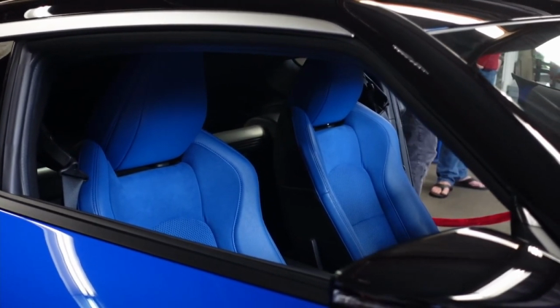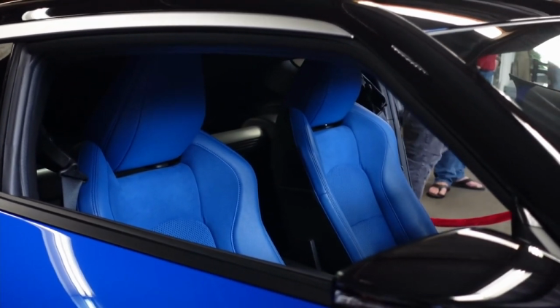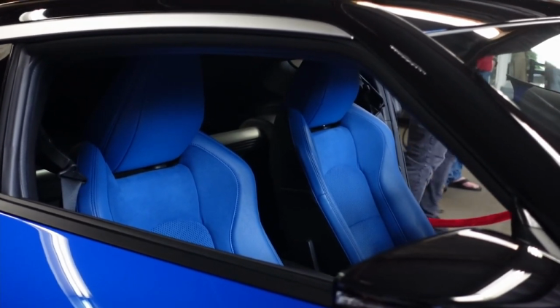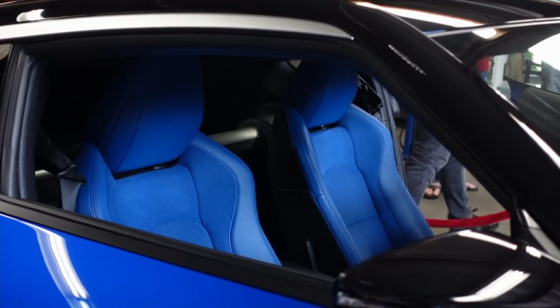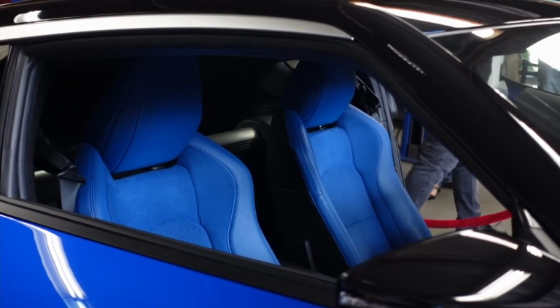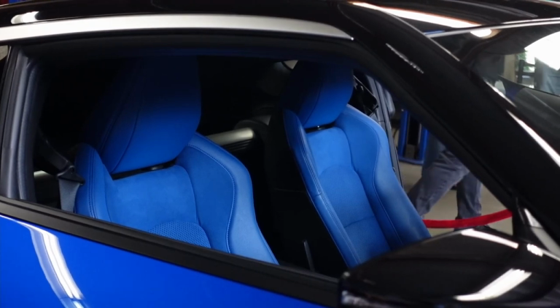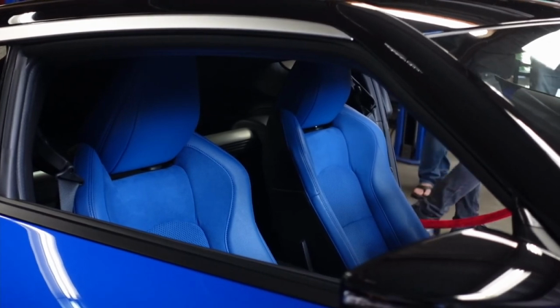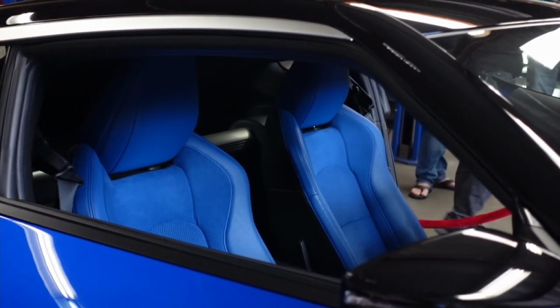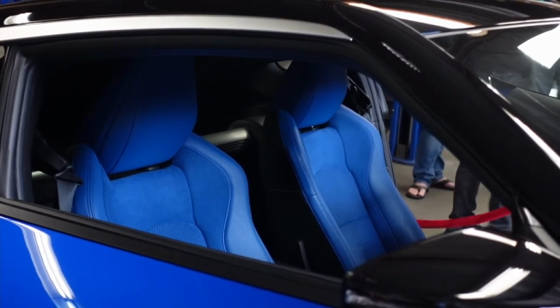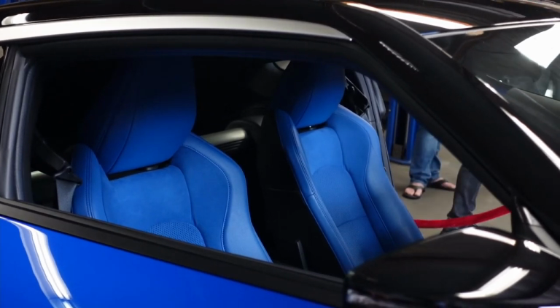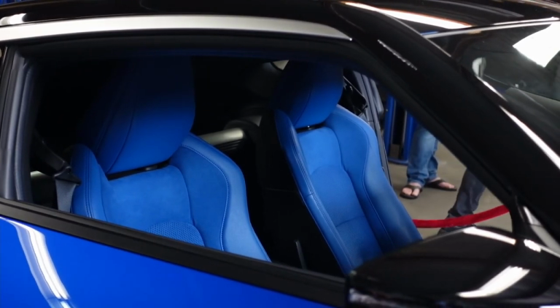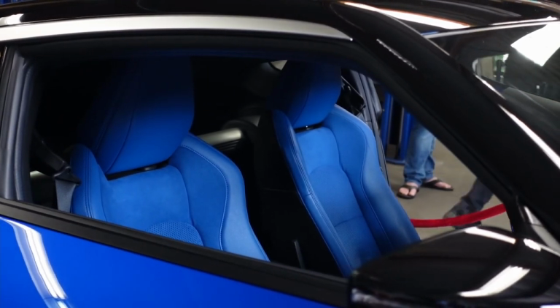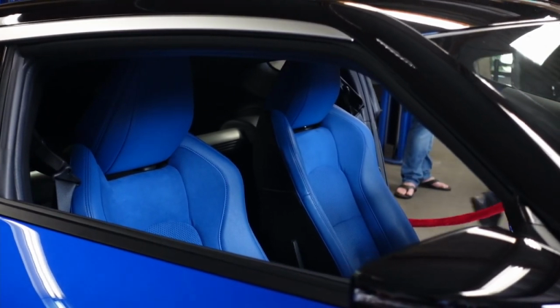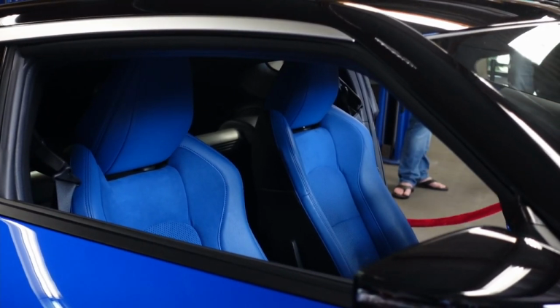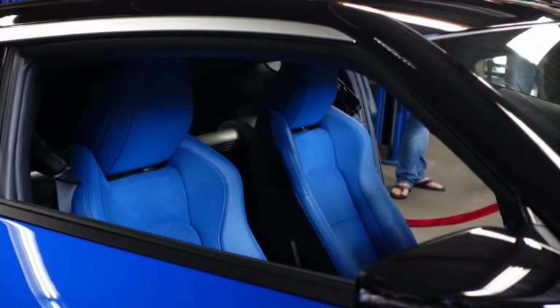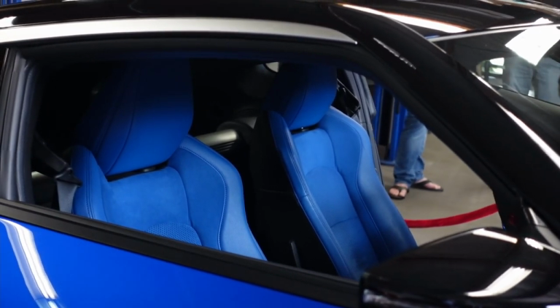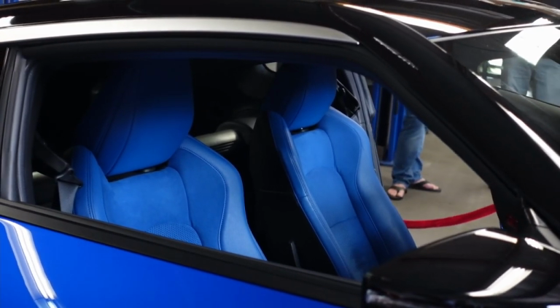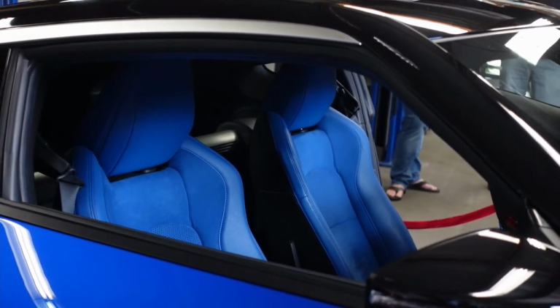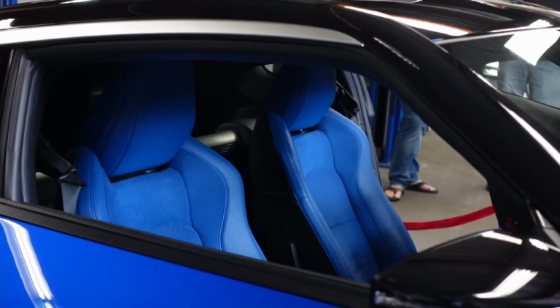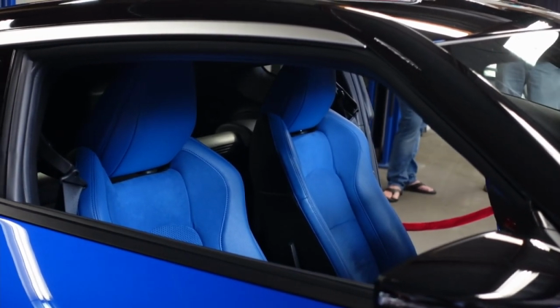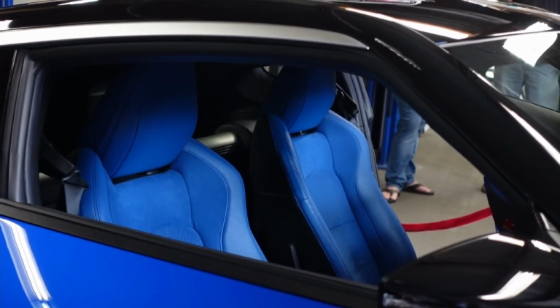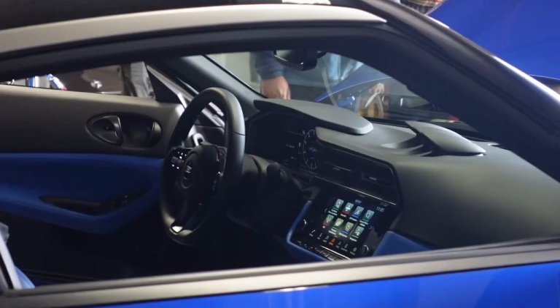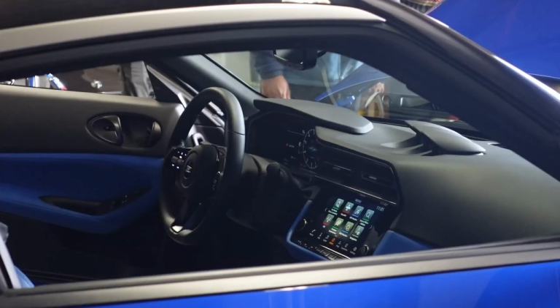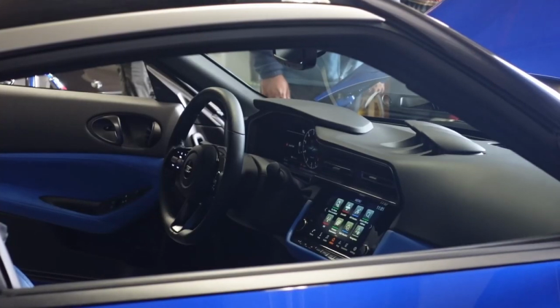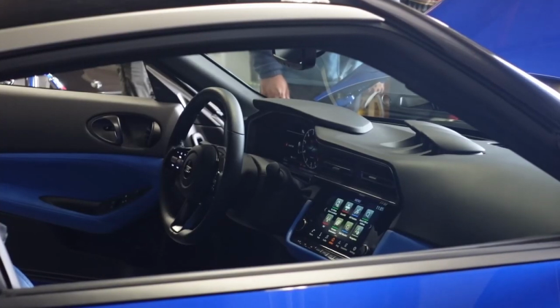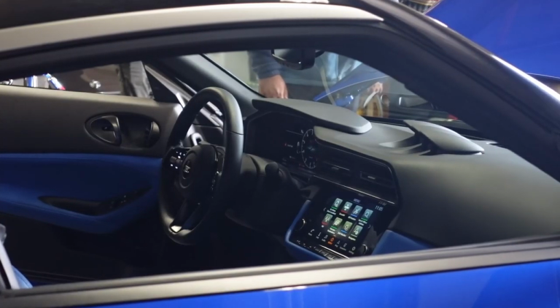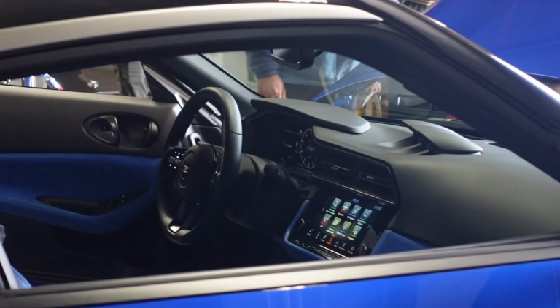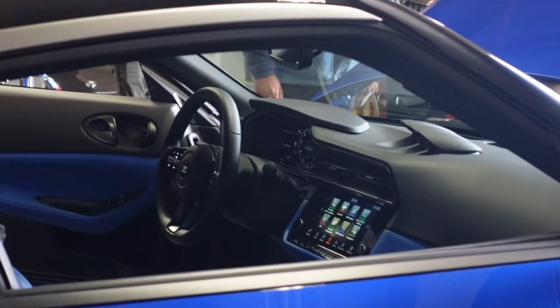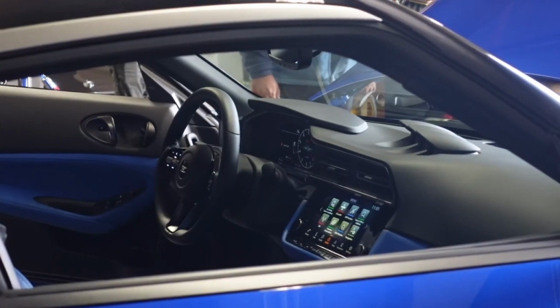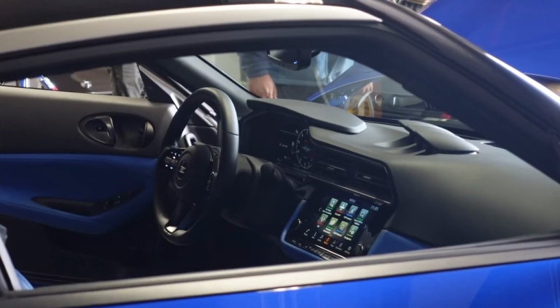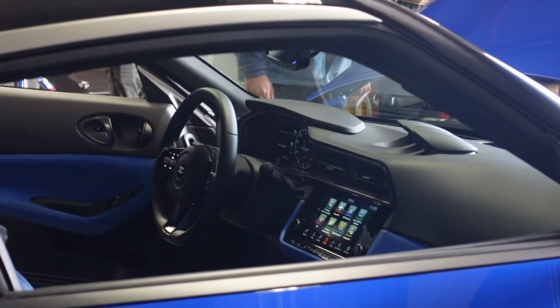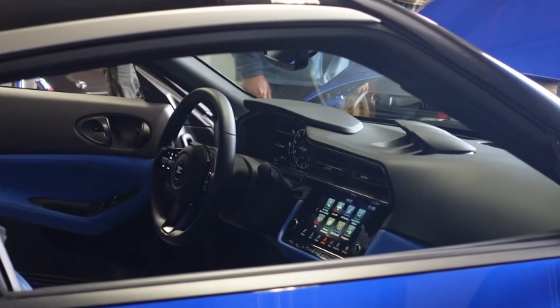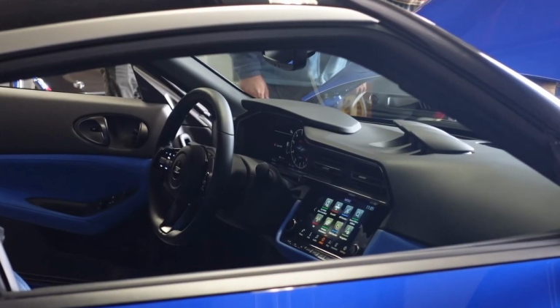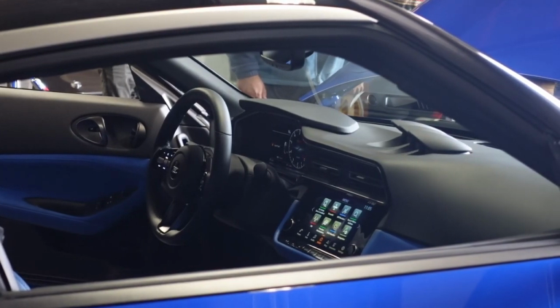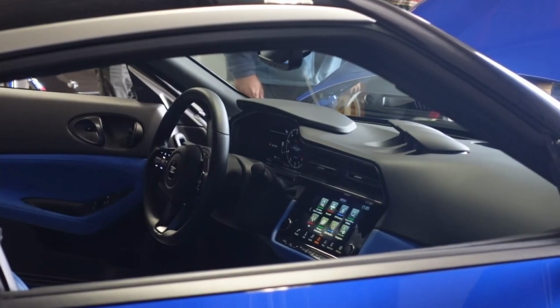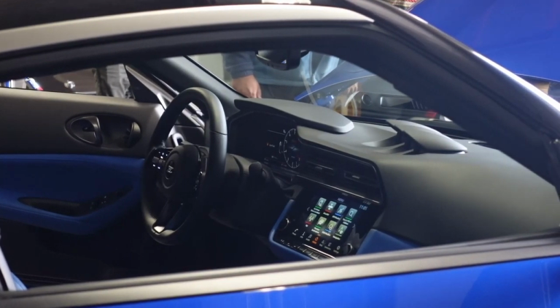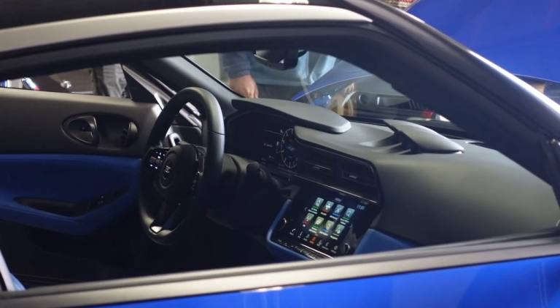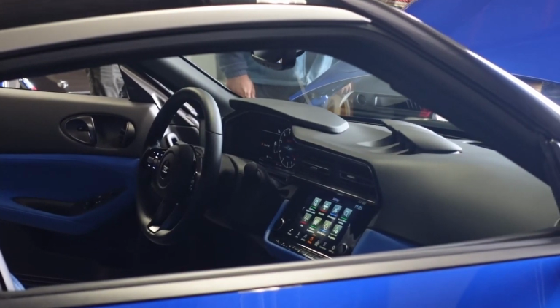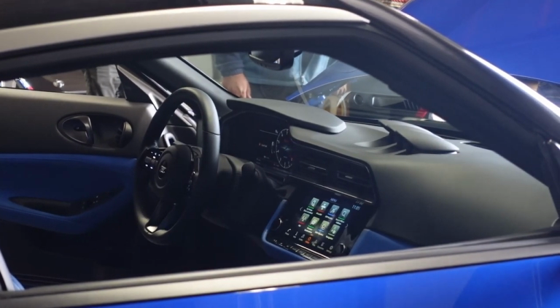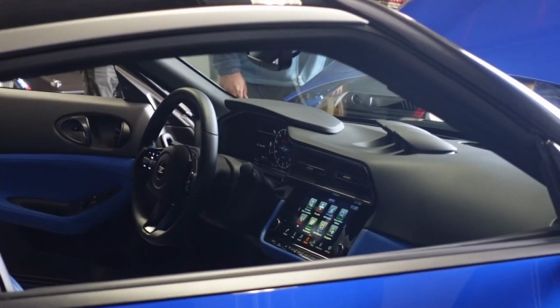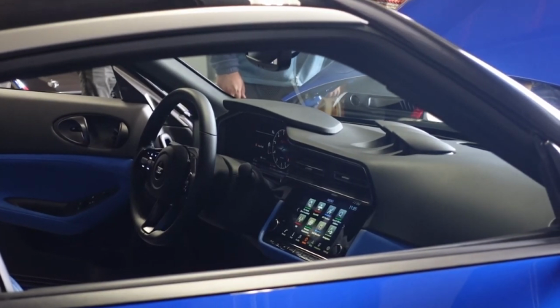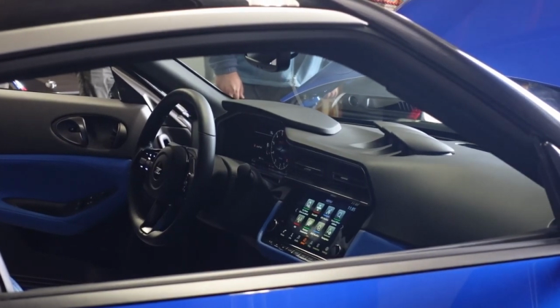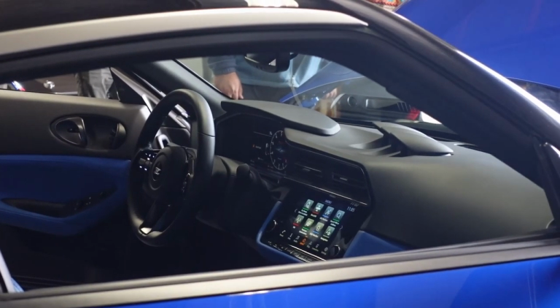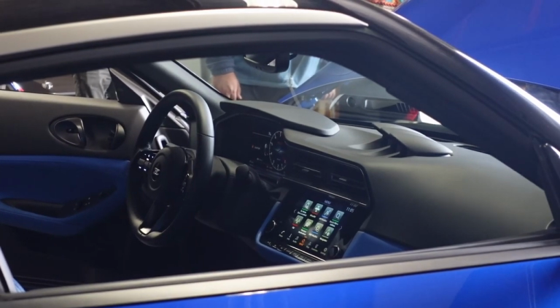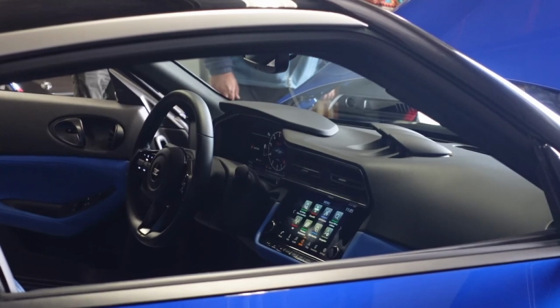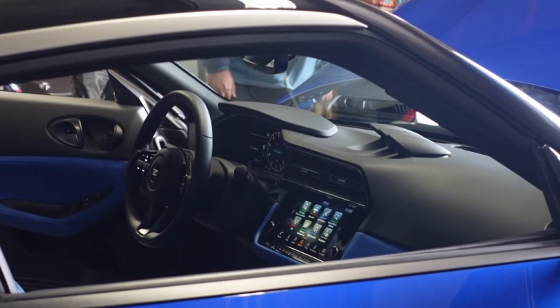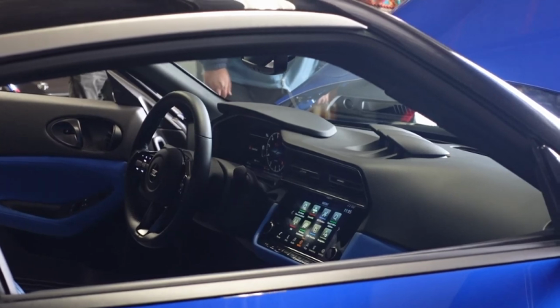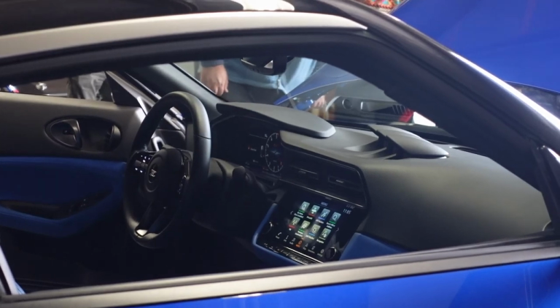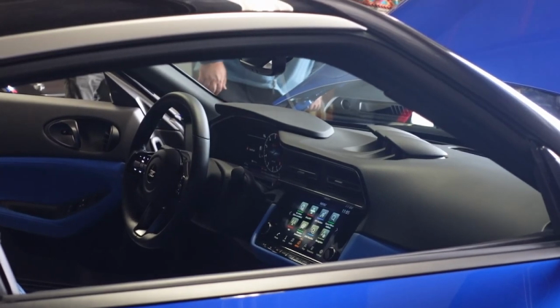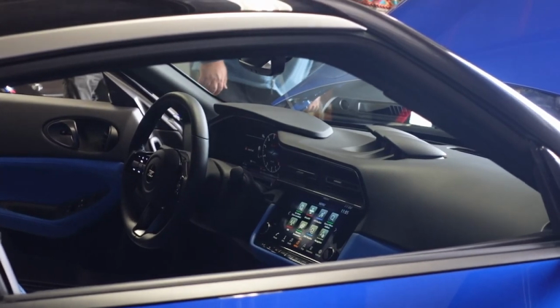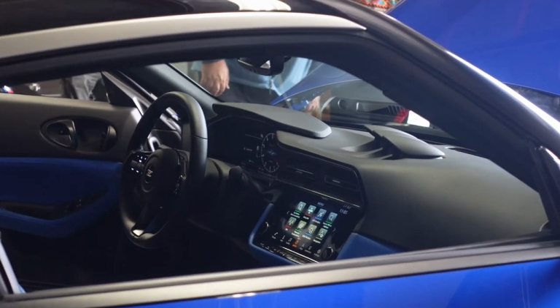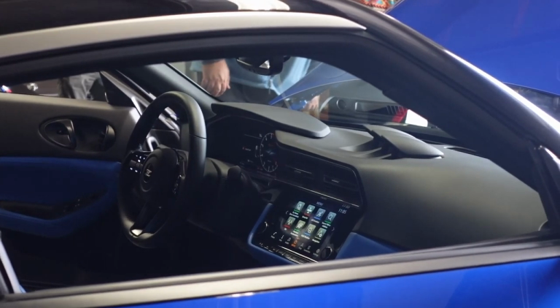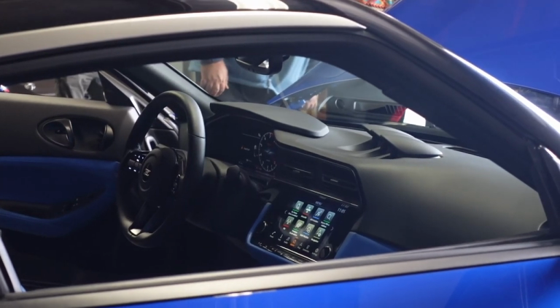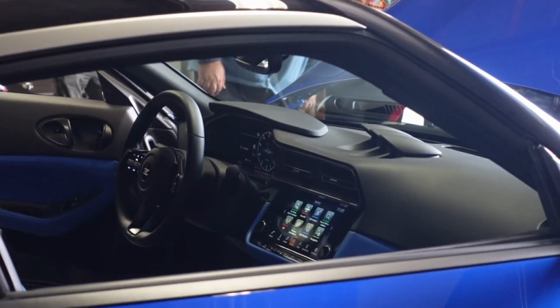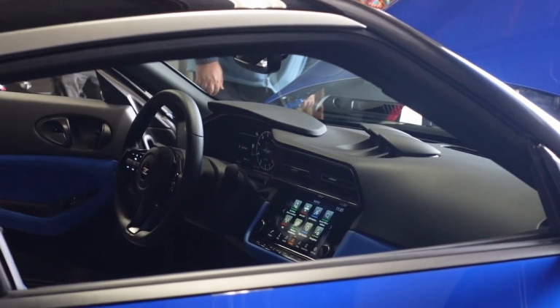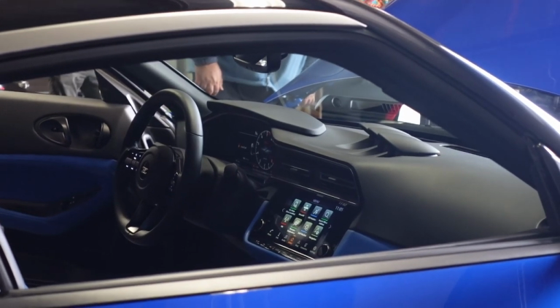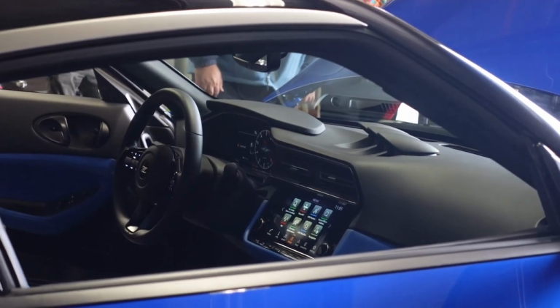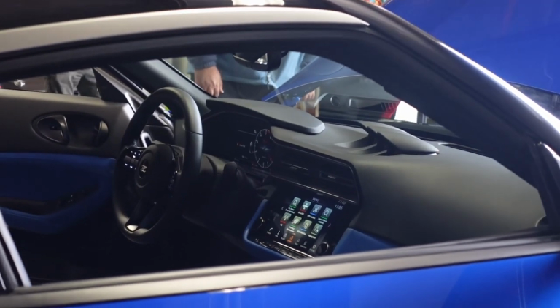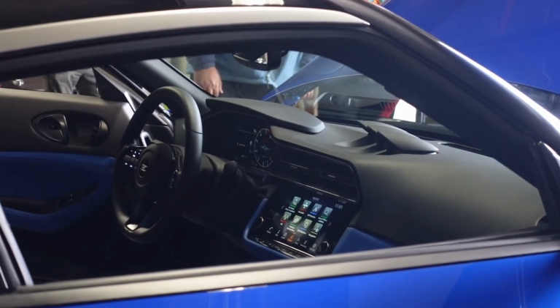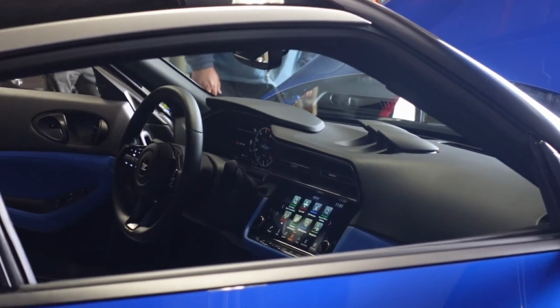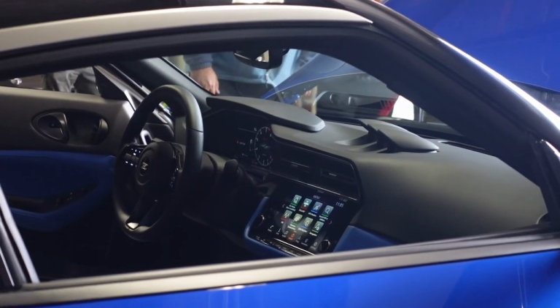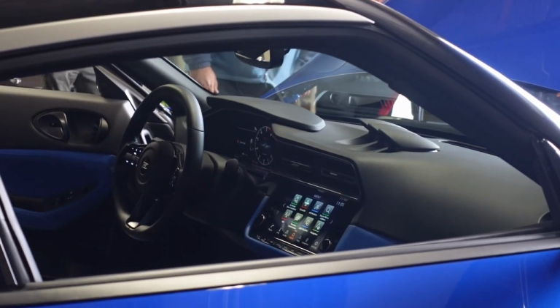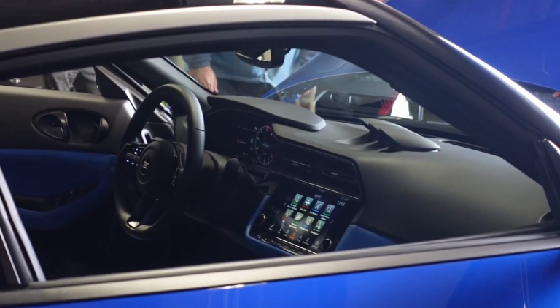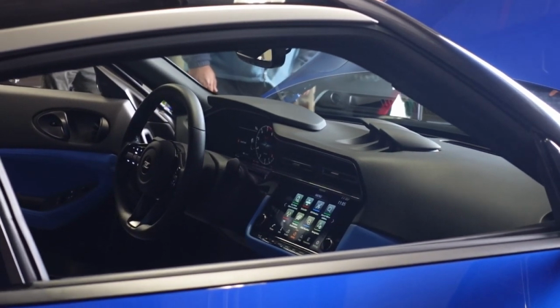Taking a look inside the car, we find a pair of sports seats that look pretty well bolstered, and it will also come with either an 8 or 9-inch display with Android Auto and Apple CarPlay.